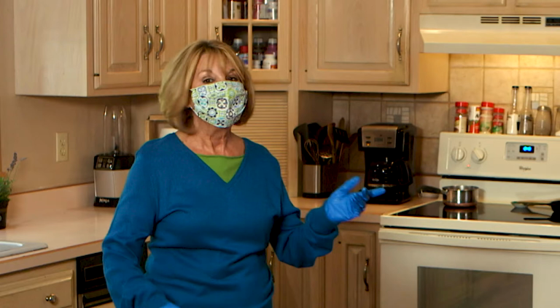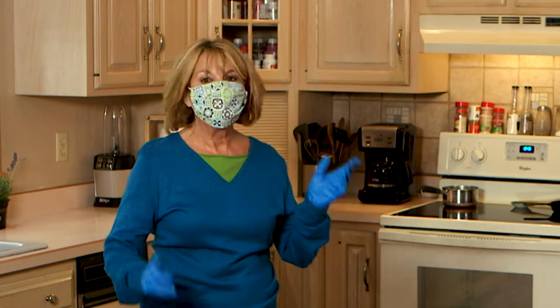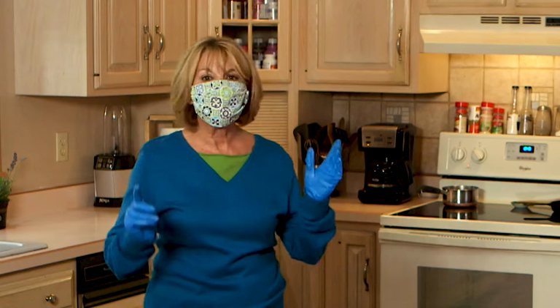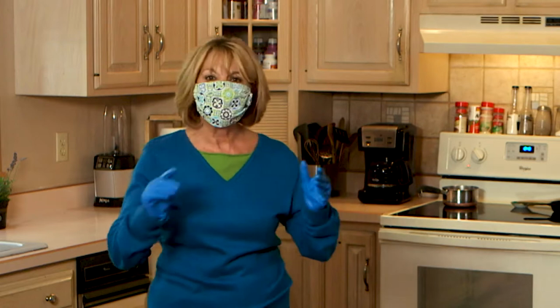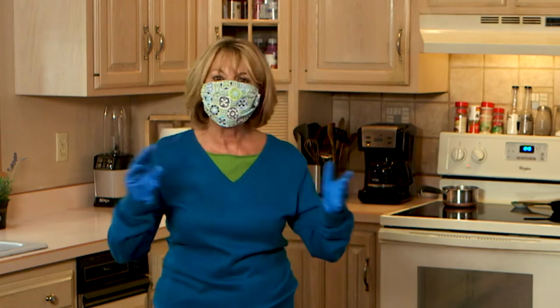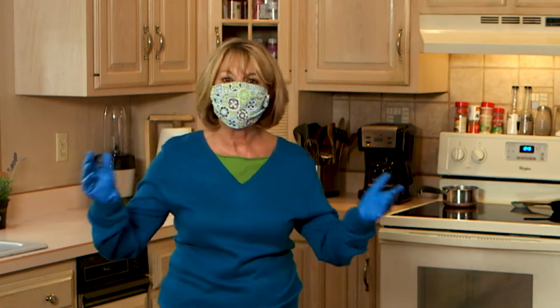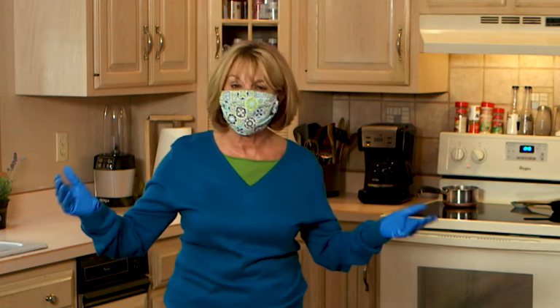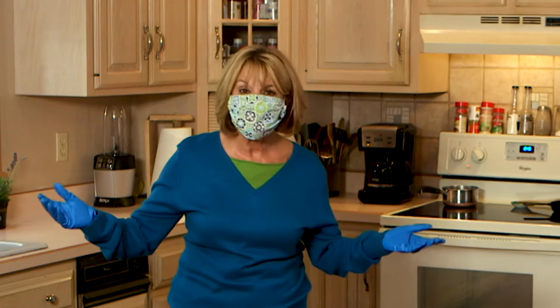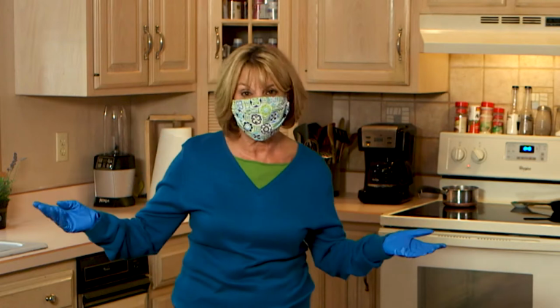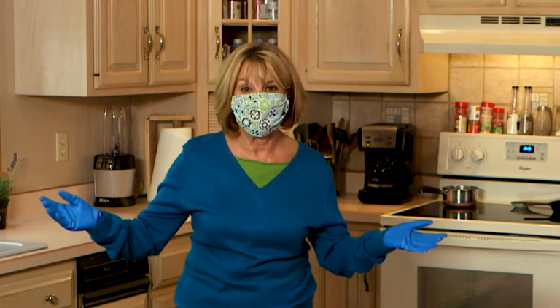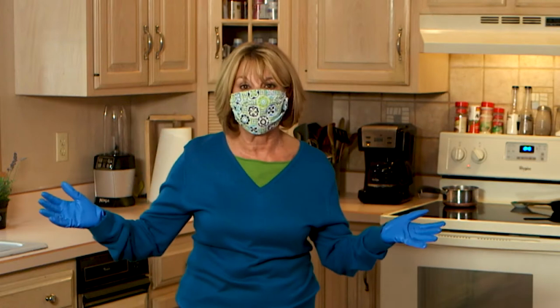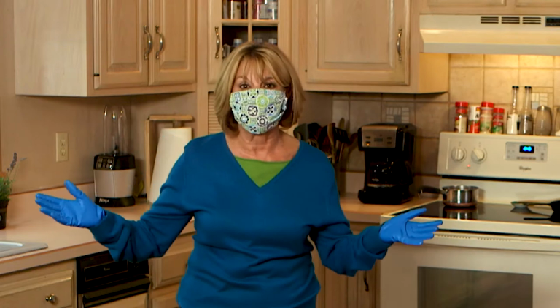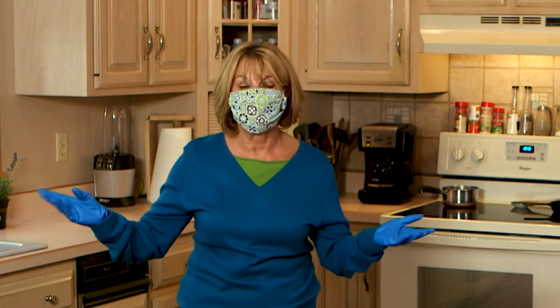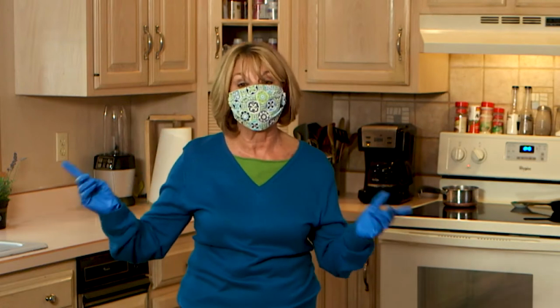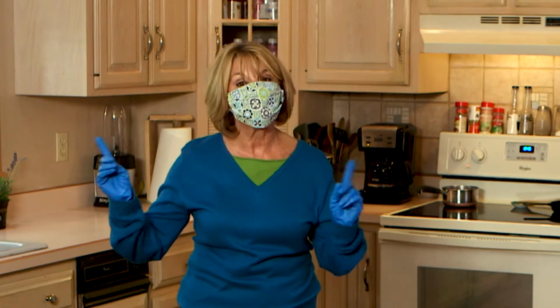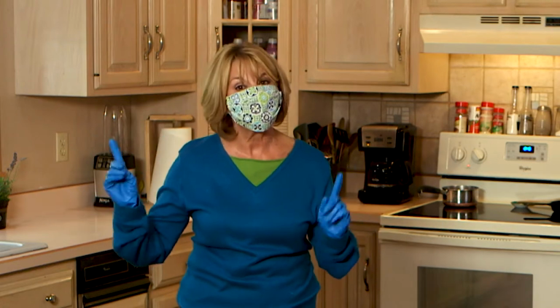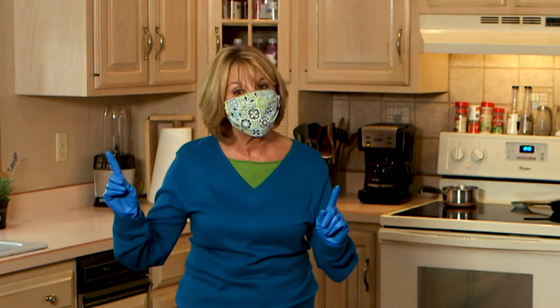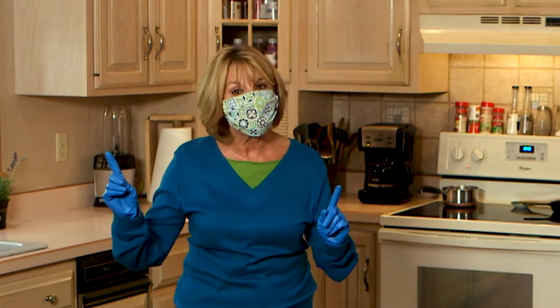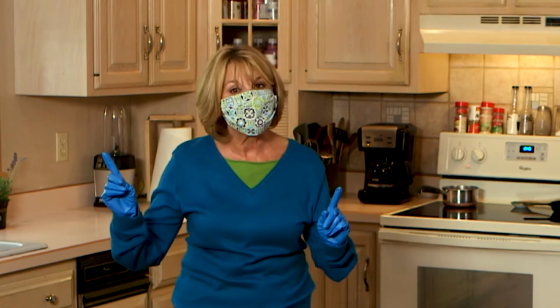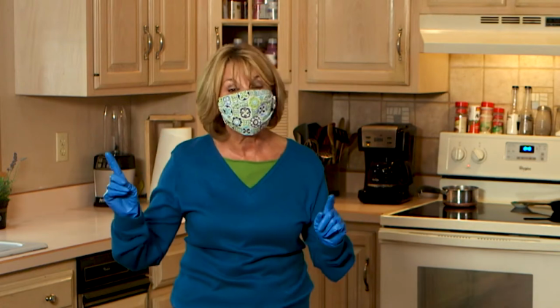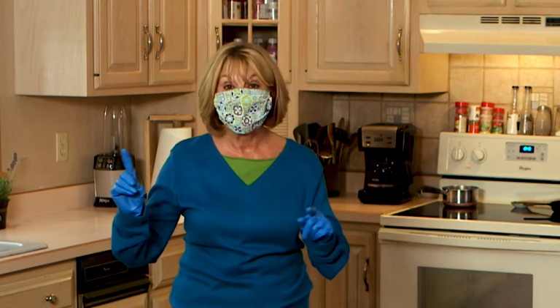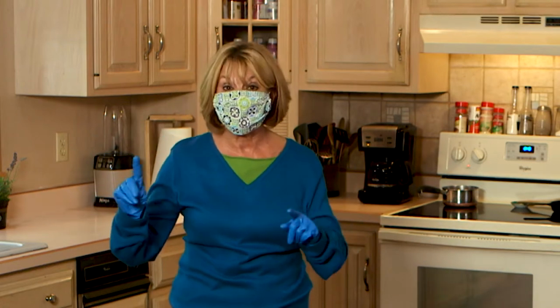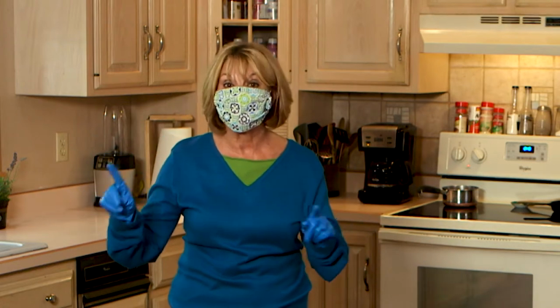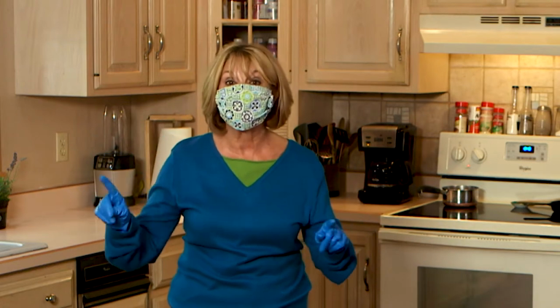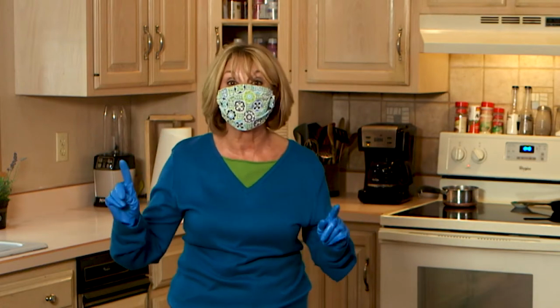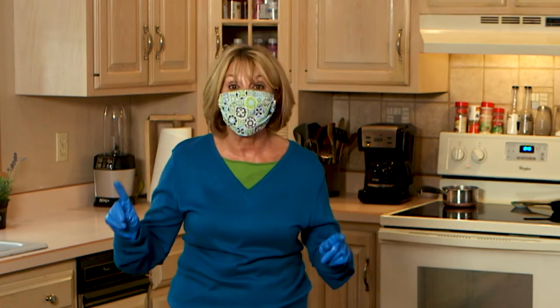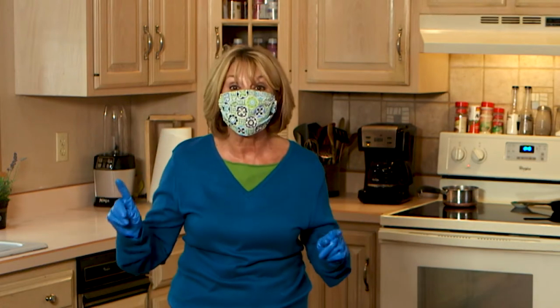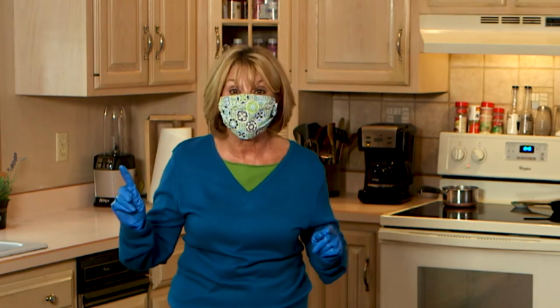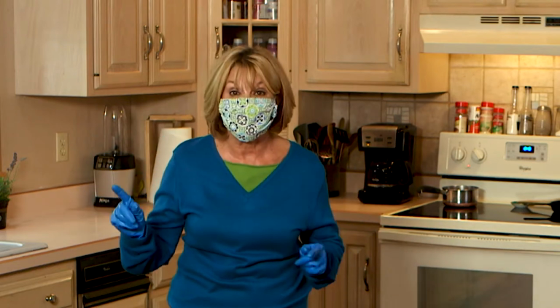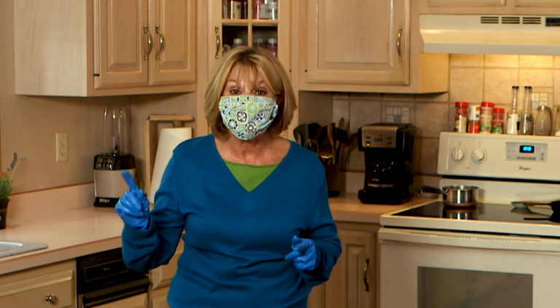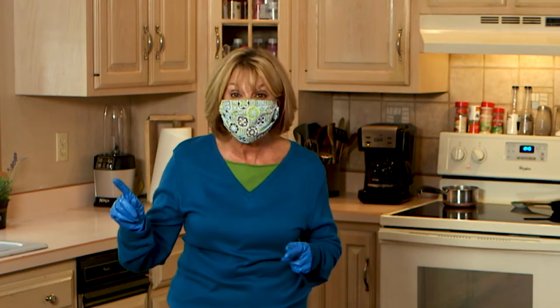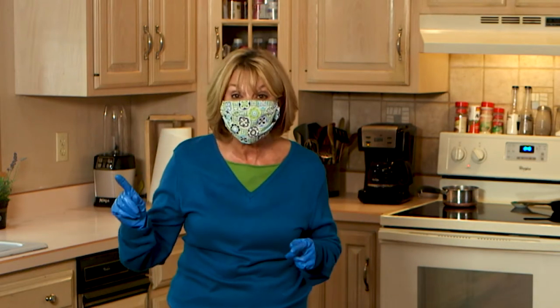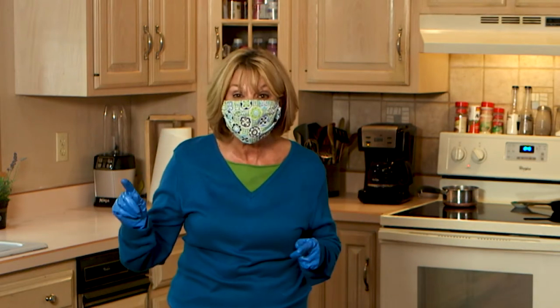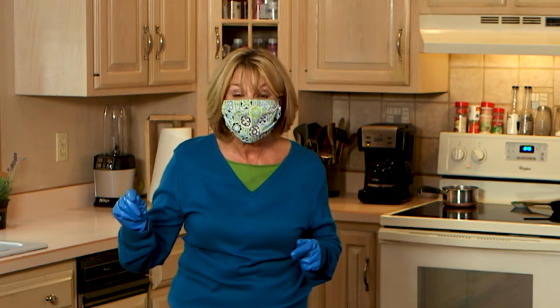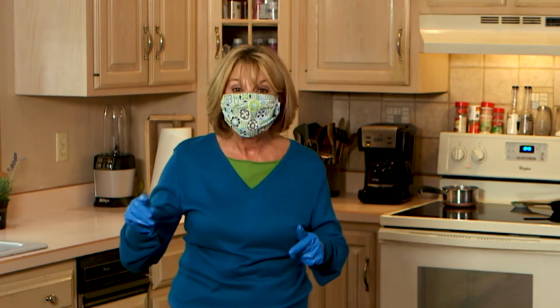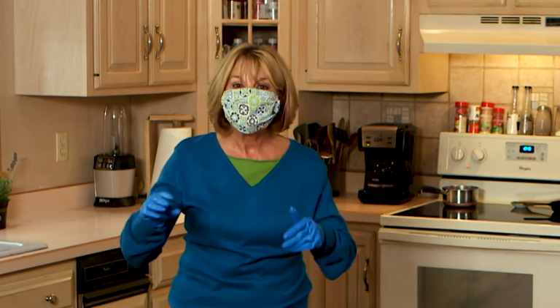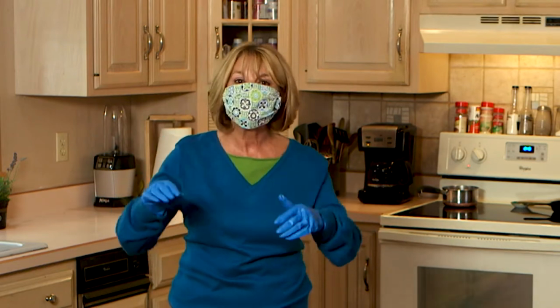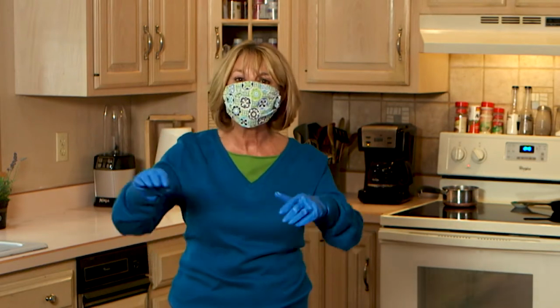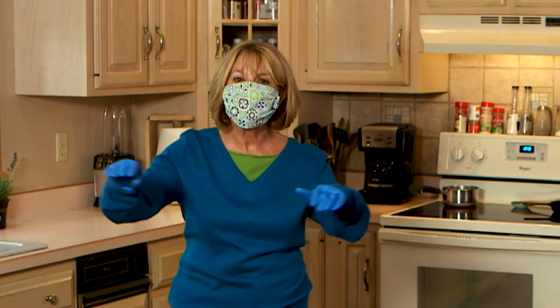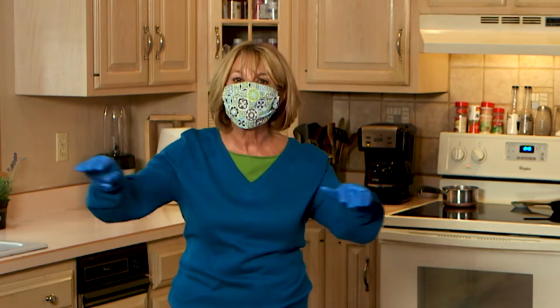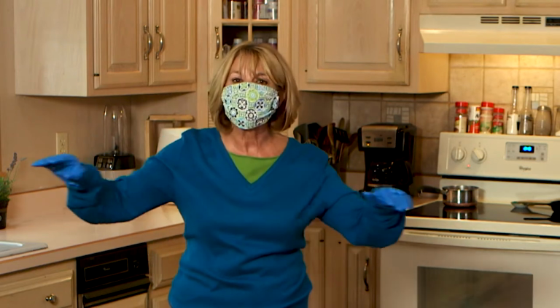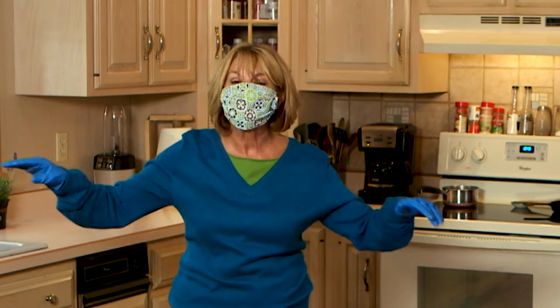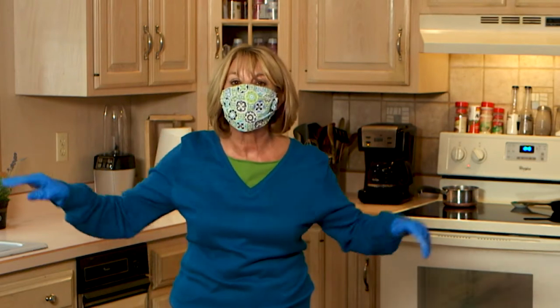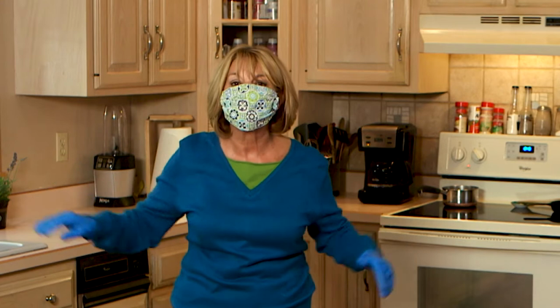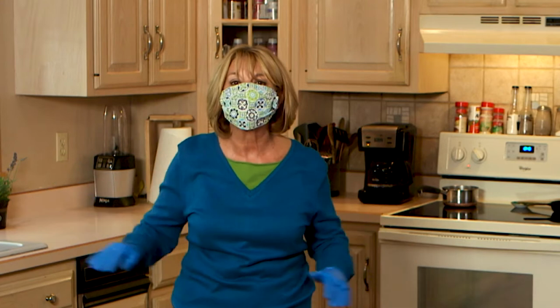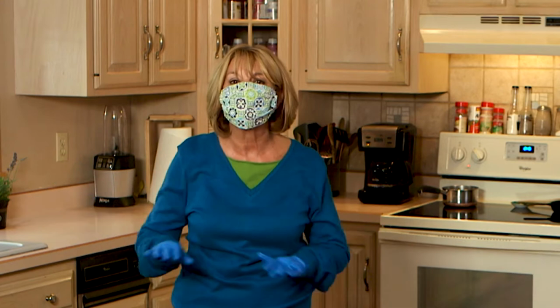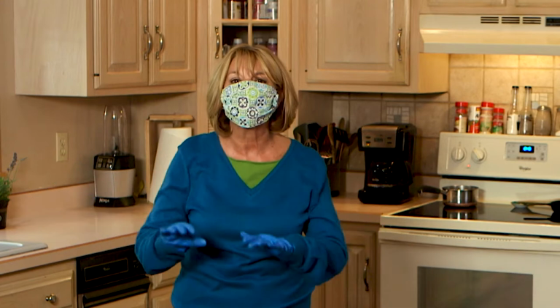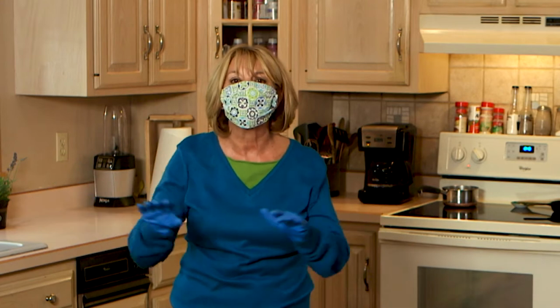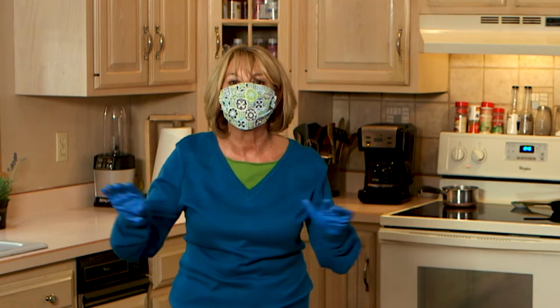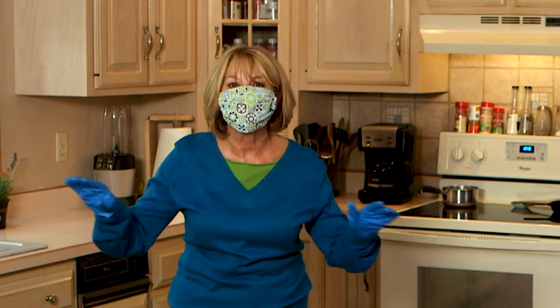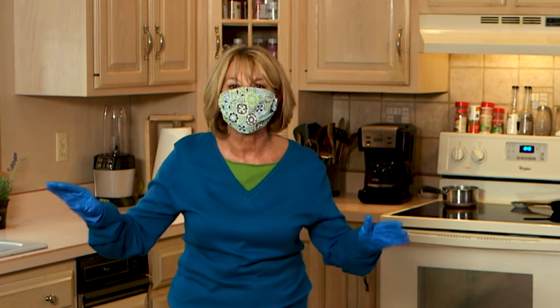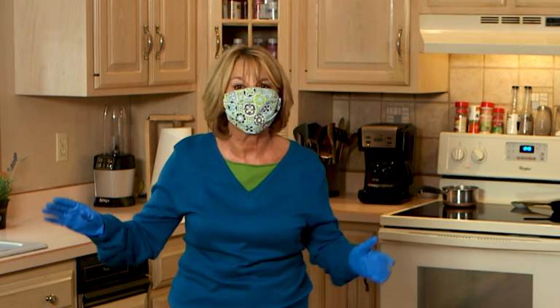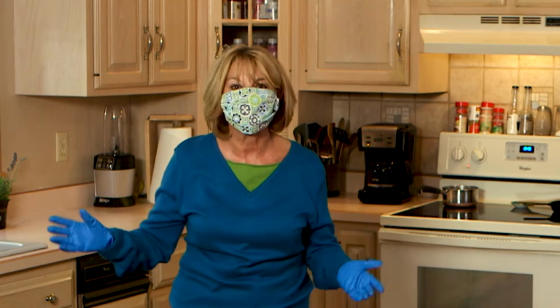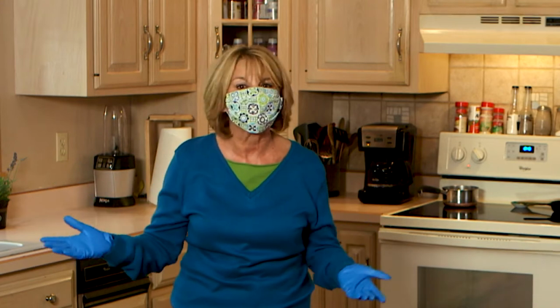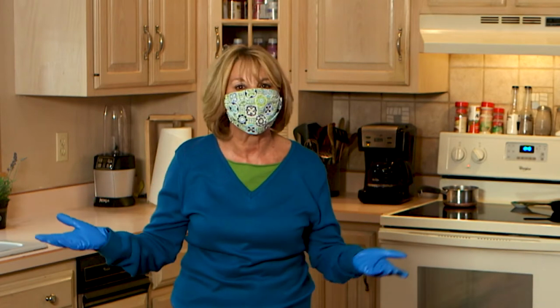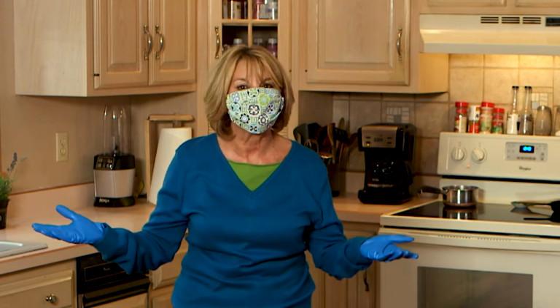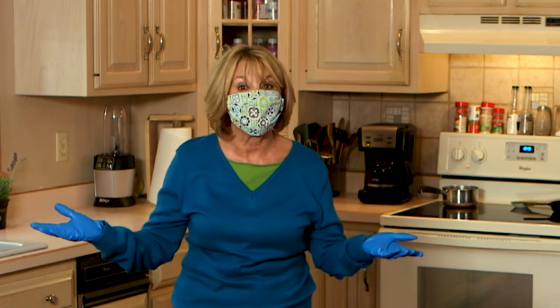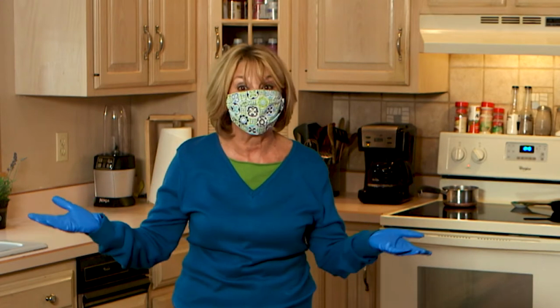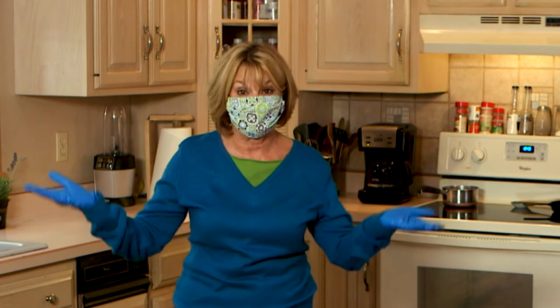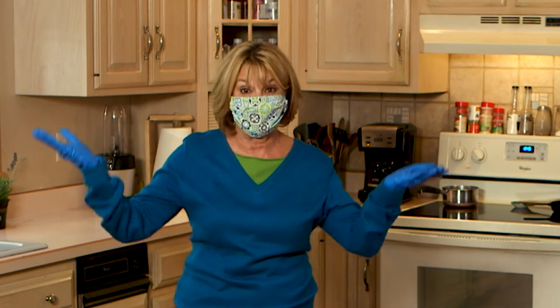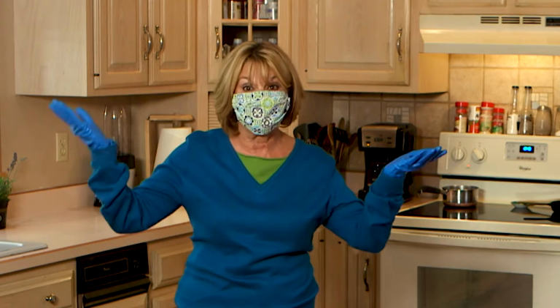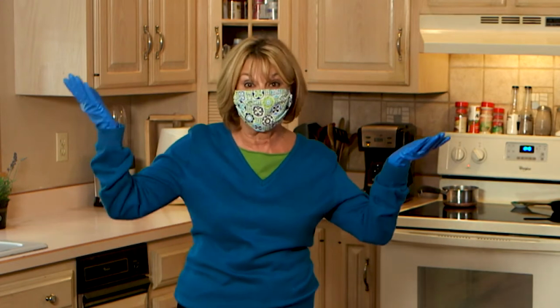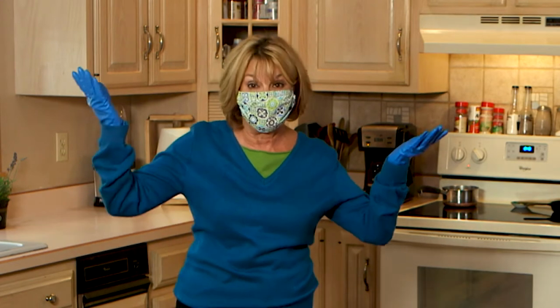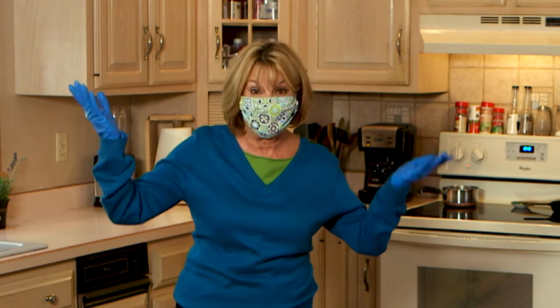We're in the kitchen area, and truthfully, we spend a lot of time here. This is where we want the aromas of springtime to come alive.